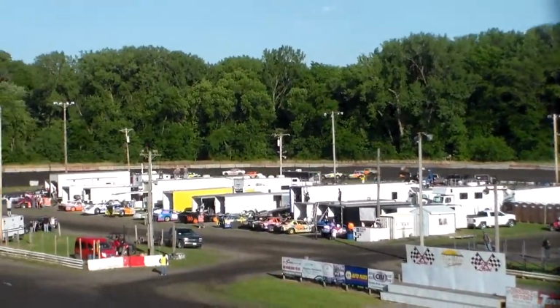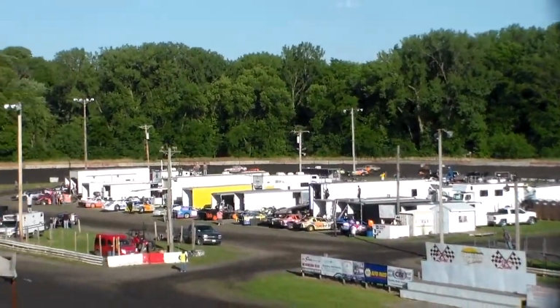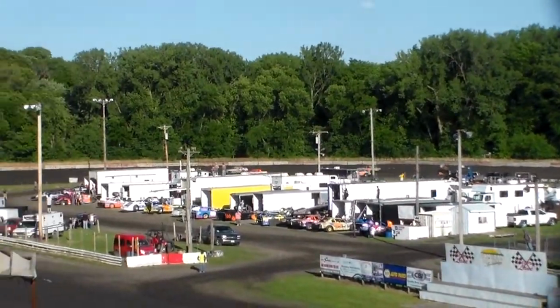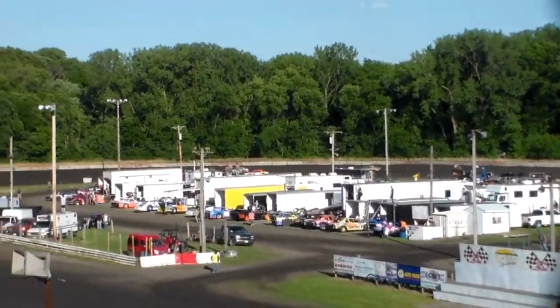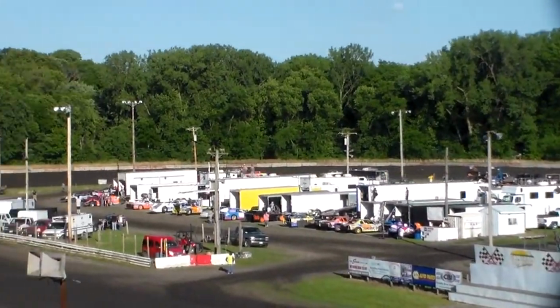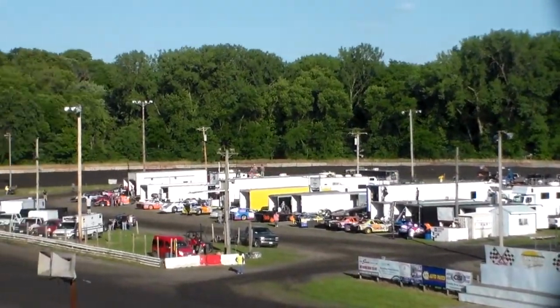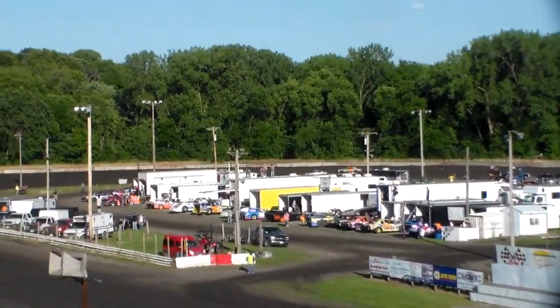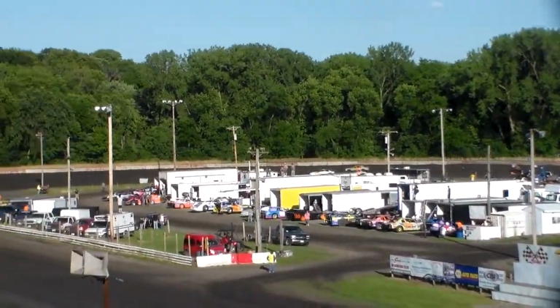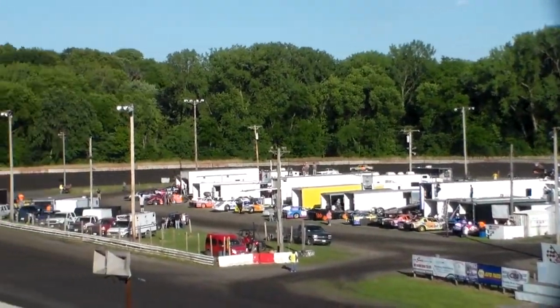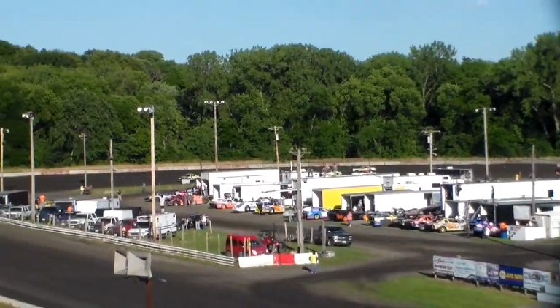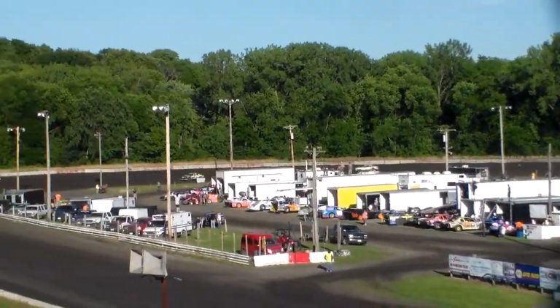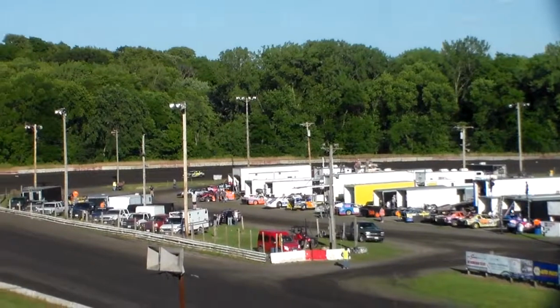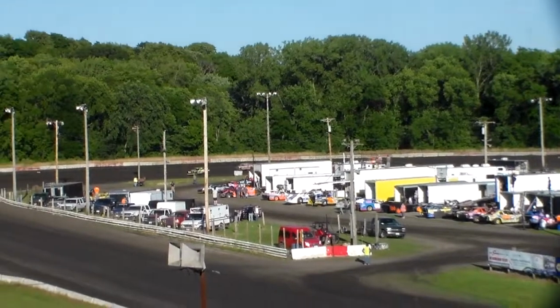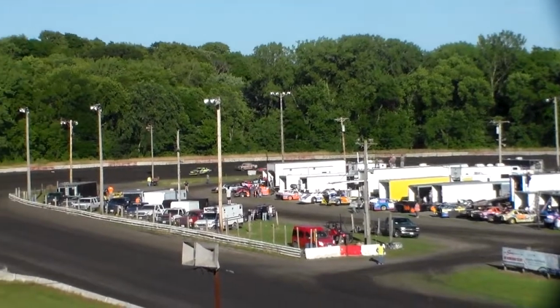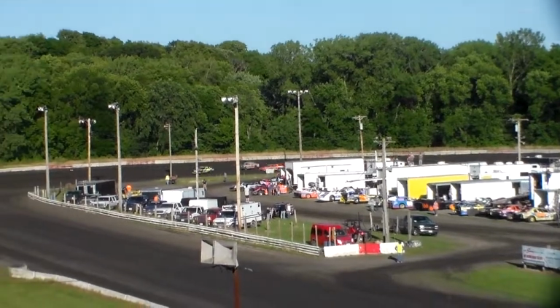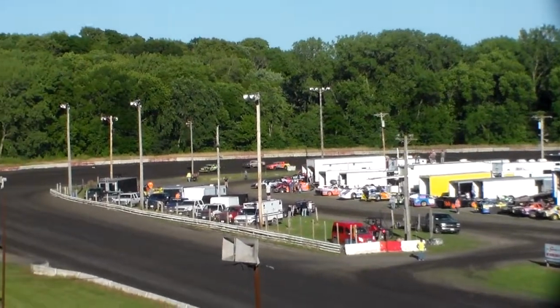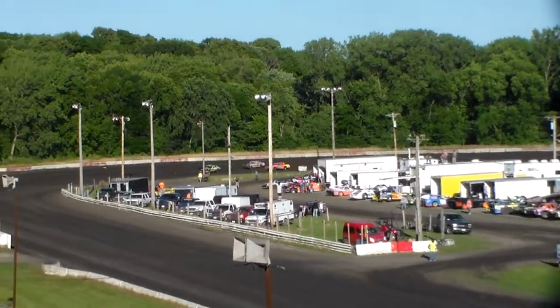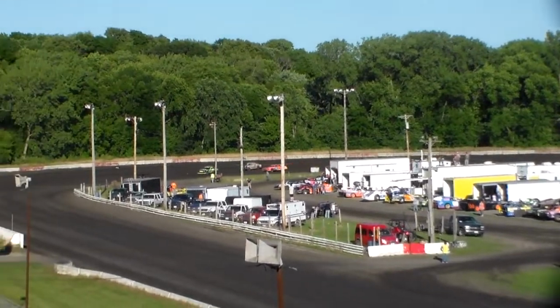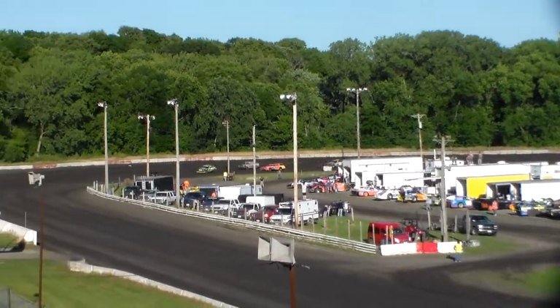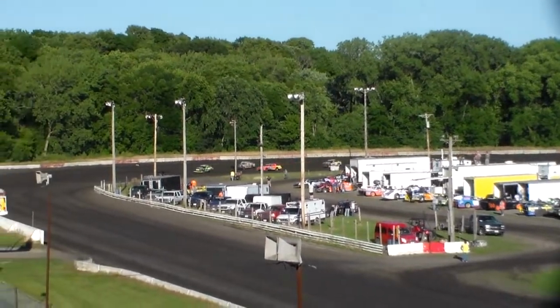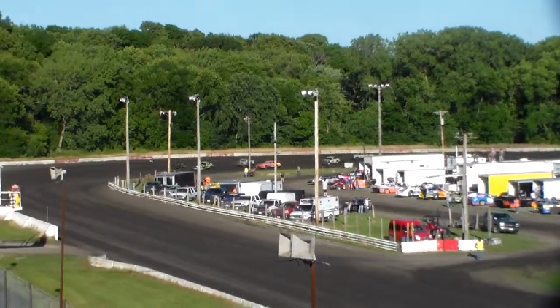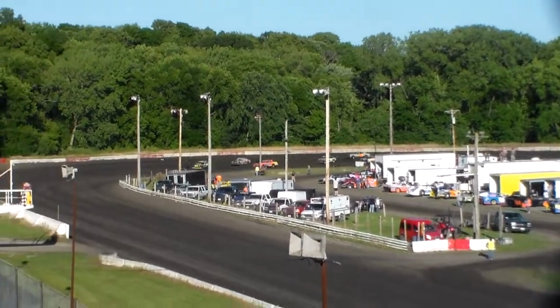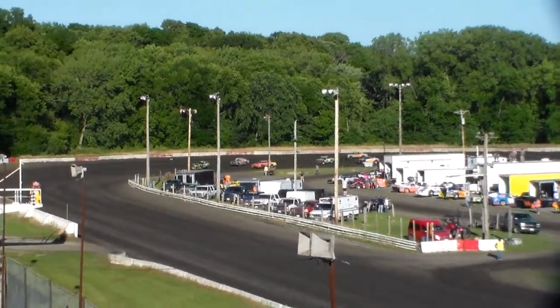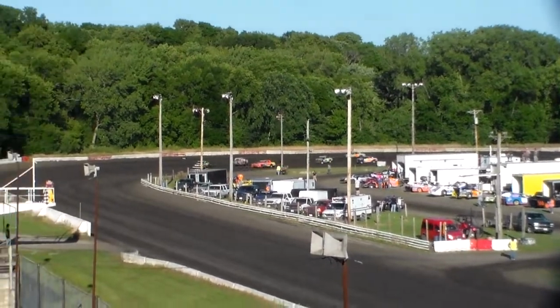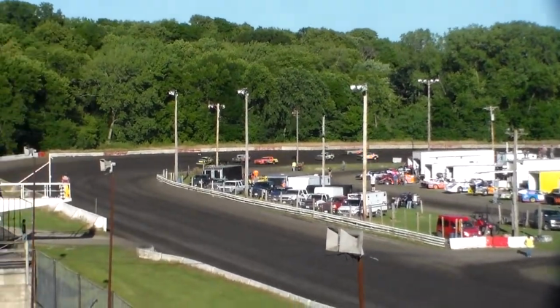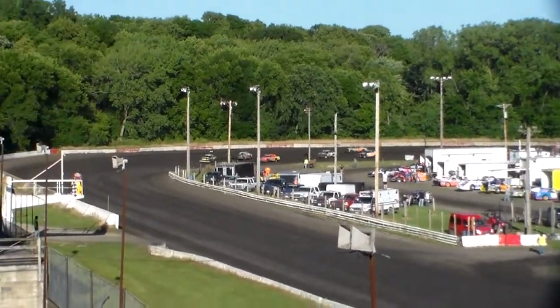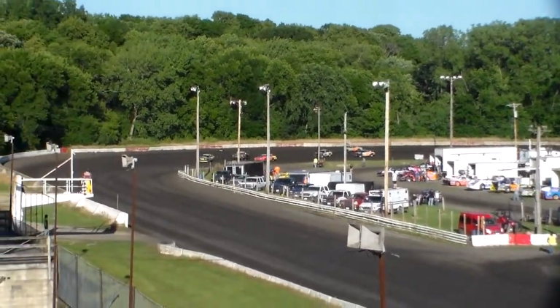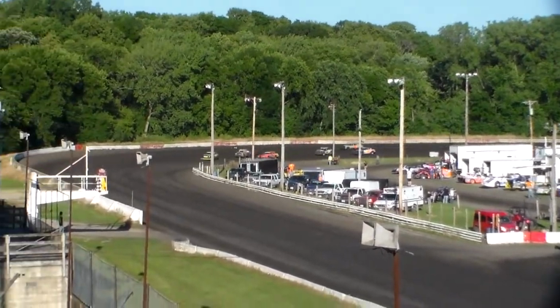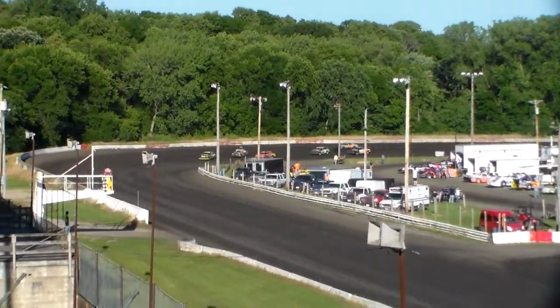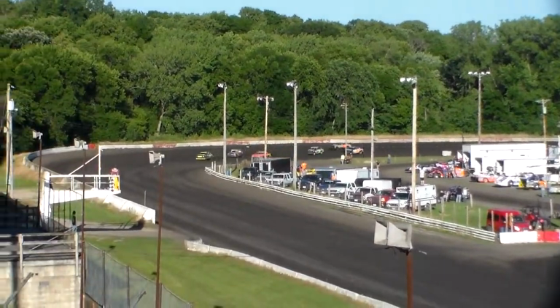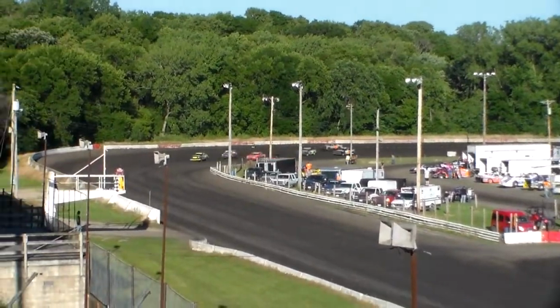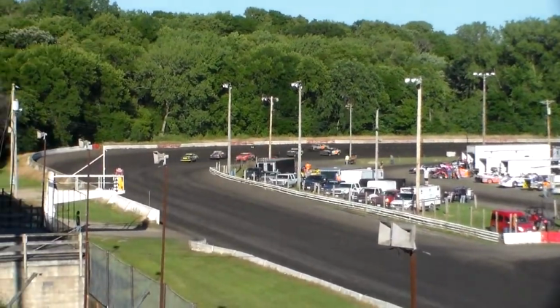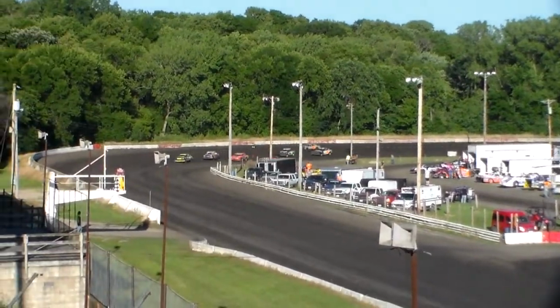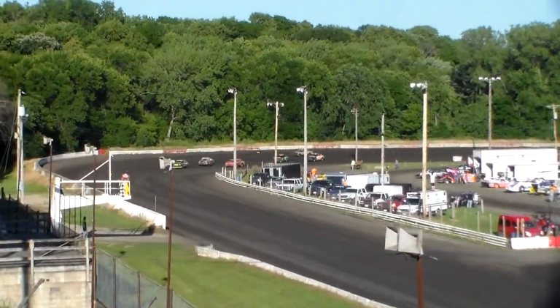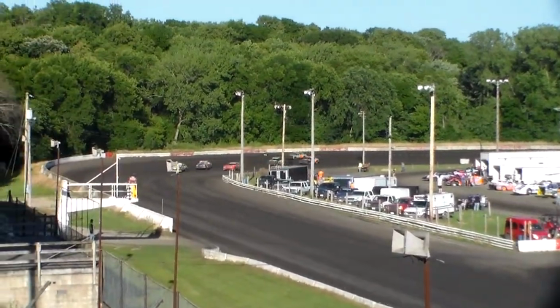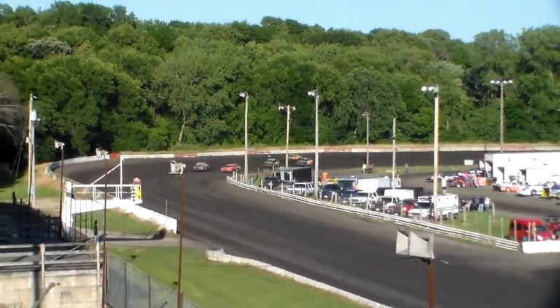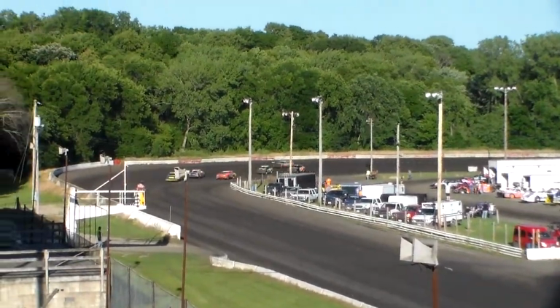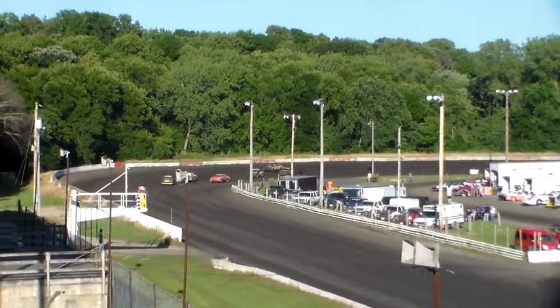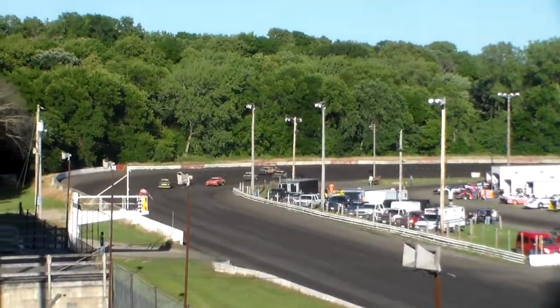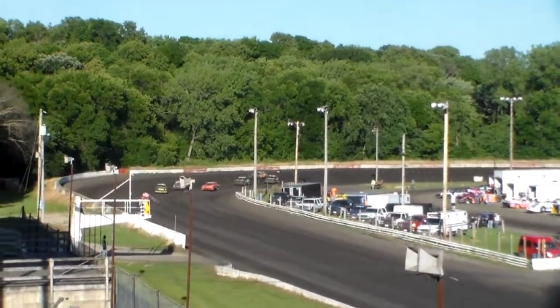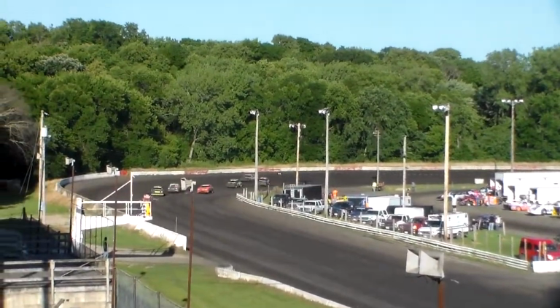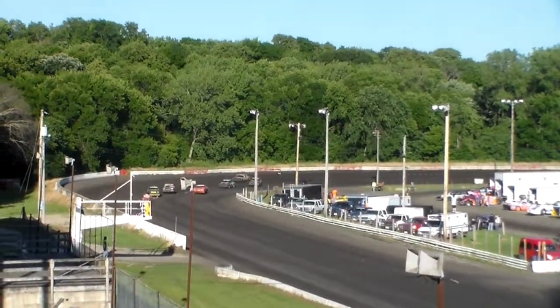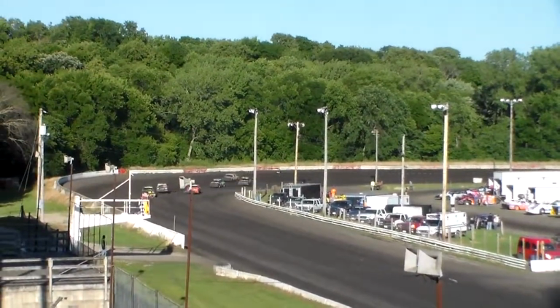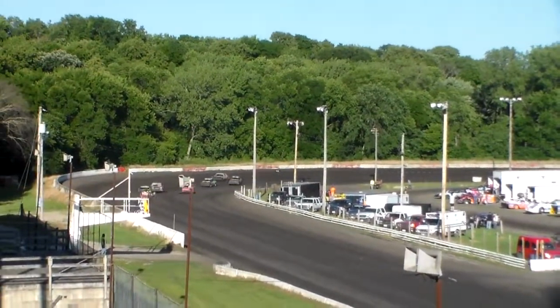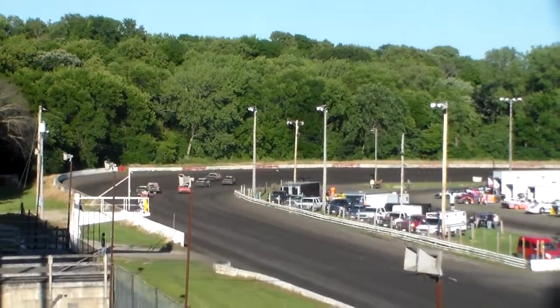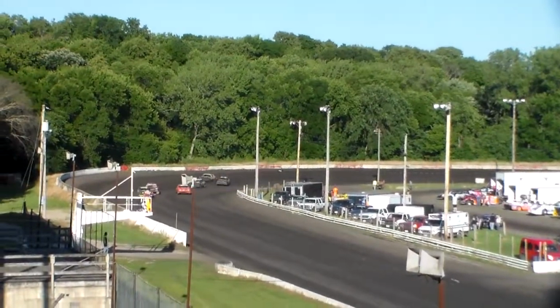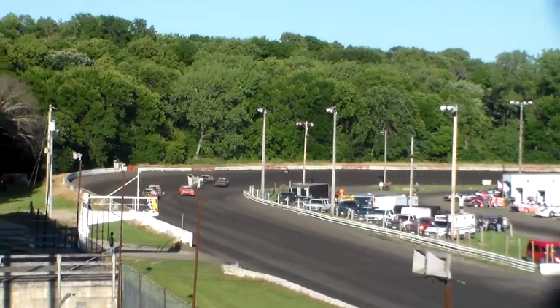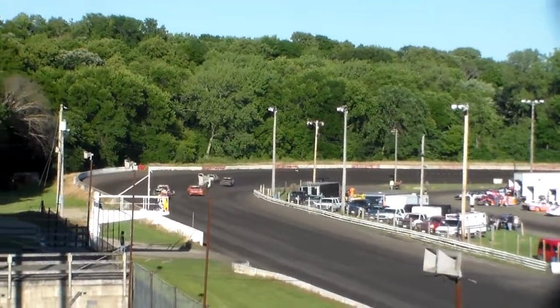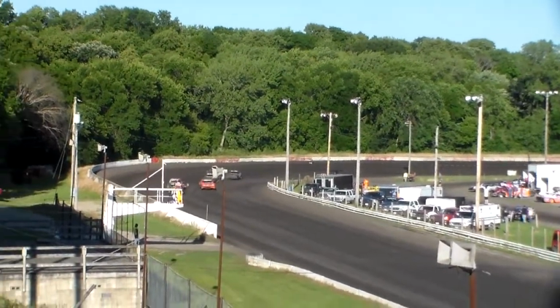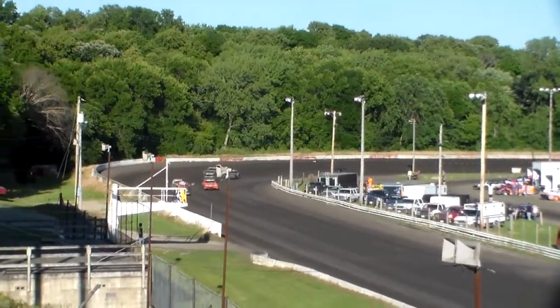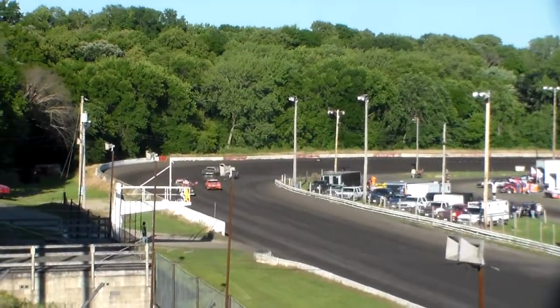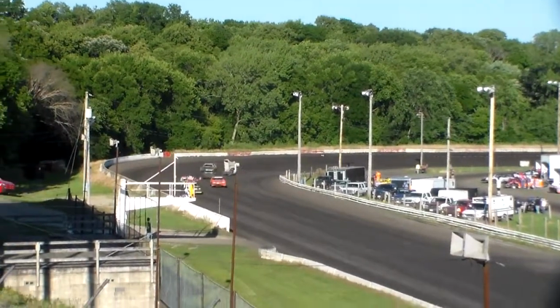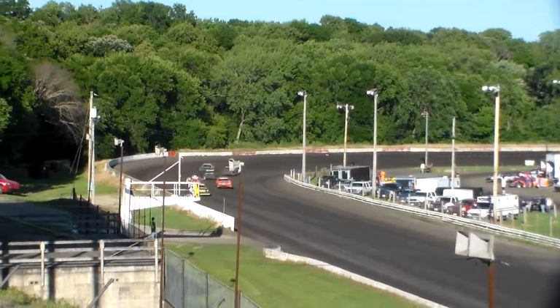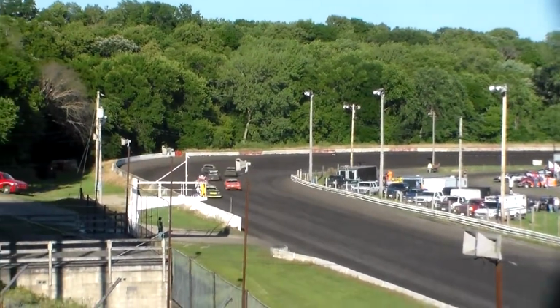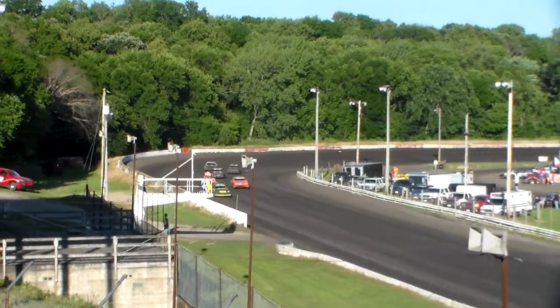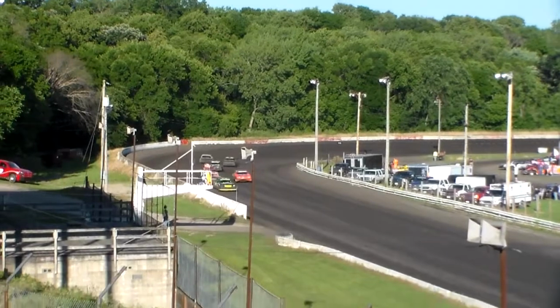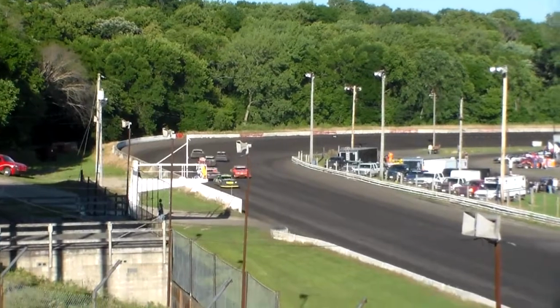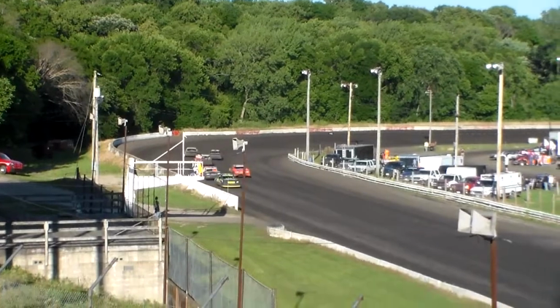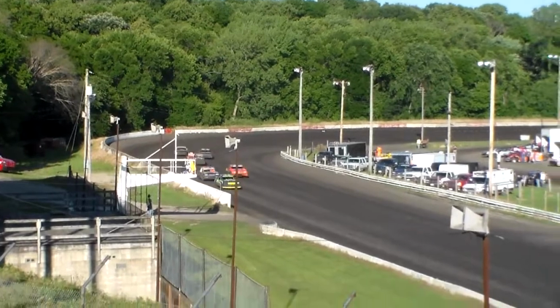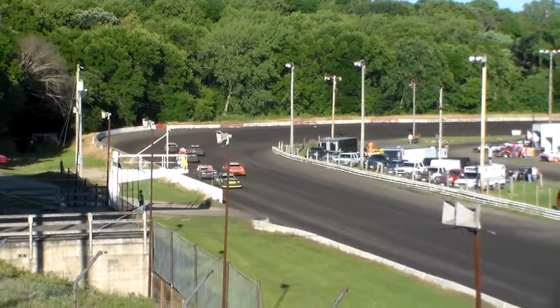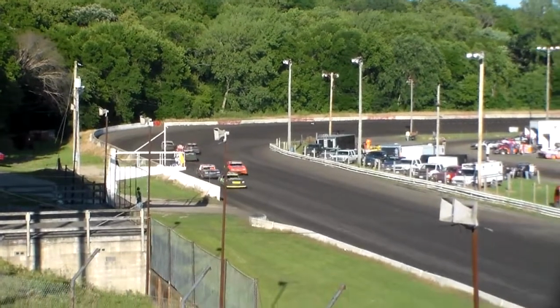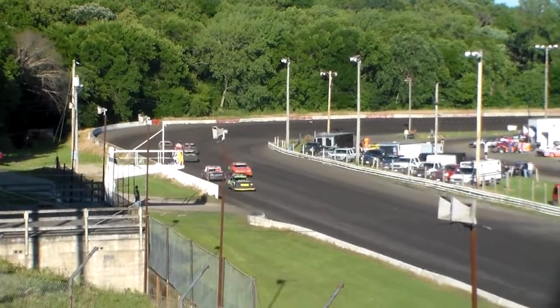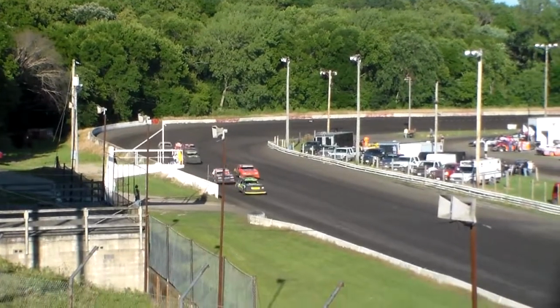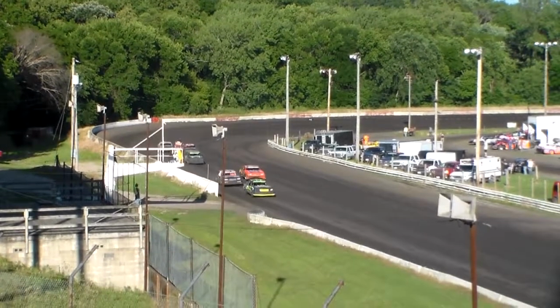Mola looks to make it 3 wide entering turn number 3, here comes Hollis. Hollis in the 6th car with a 4 spot. Builder is your leader on lap number 1.